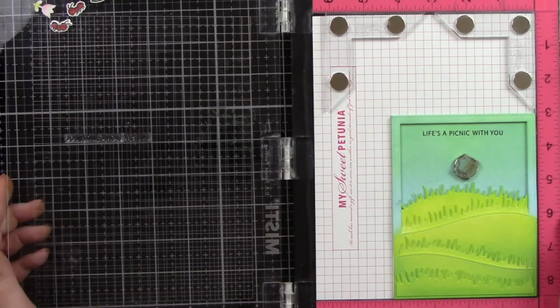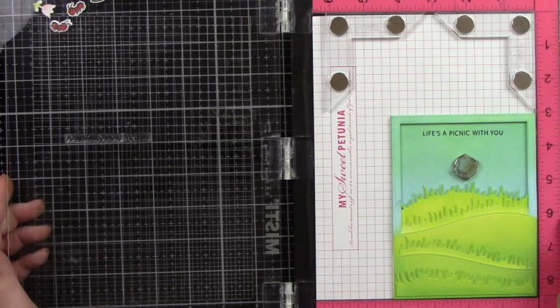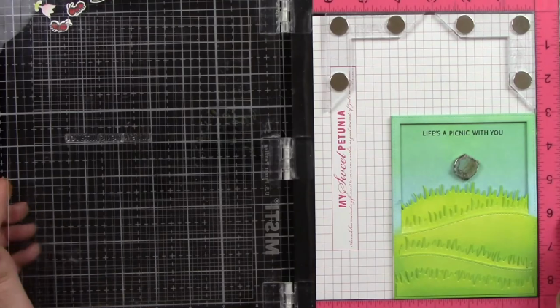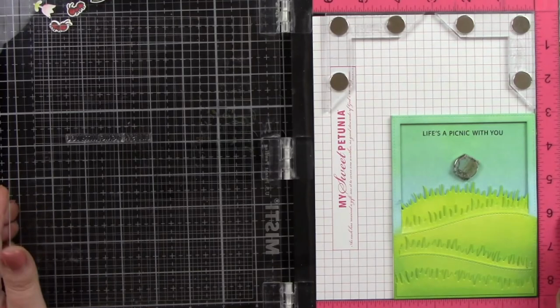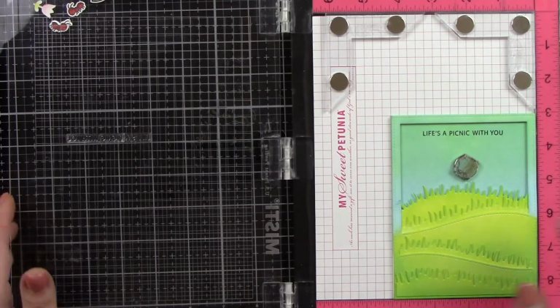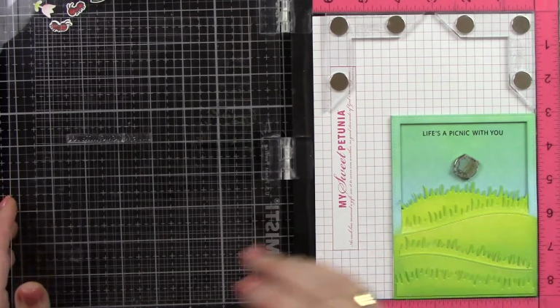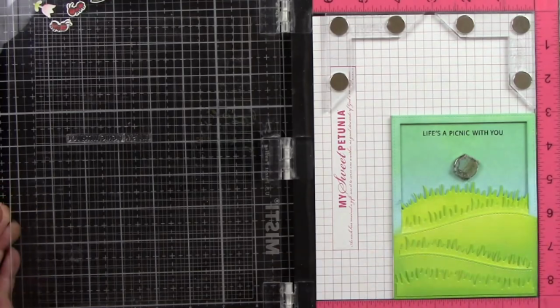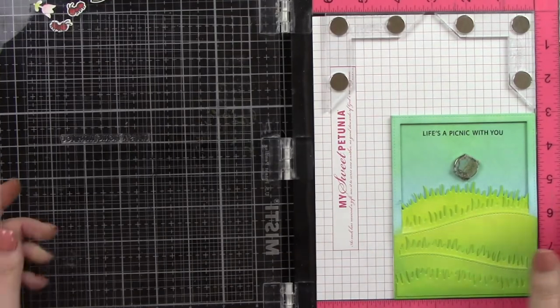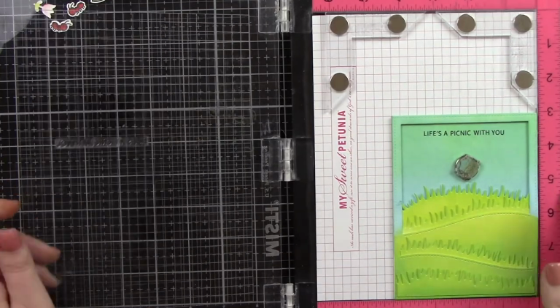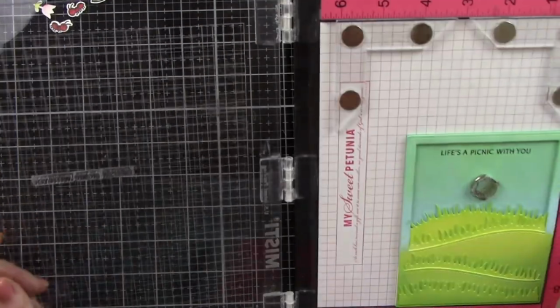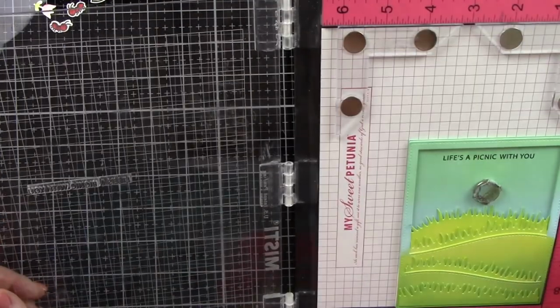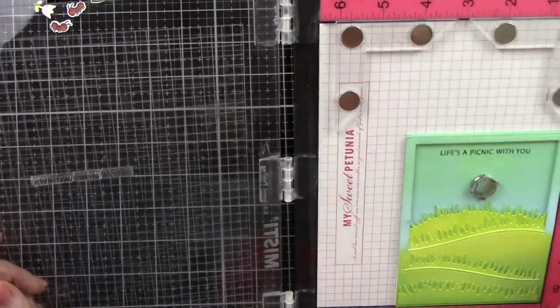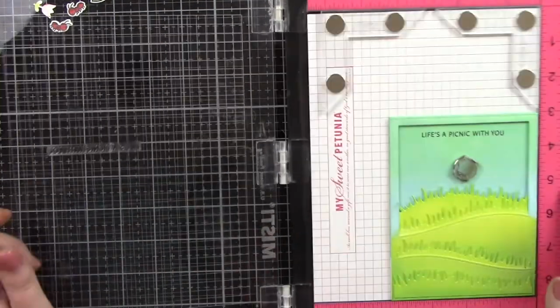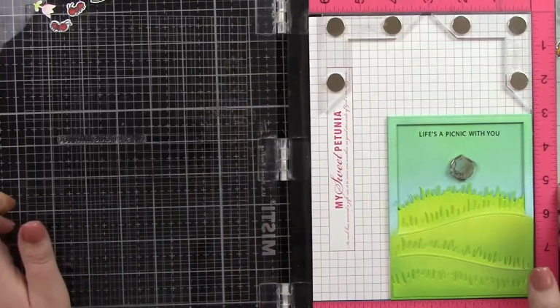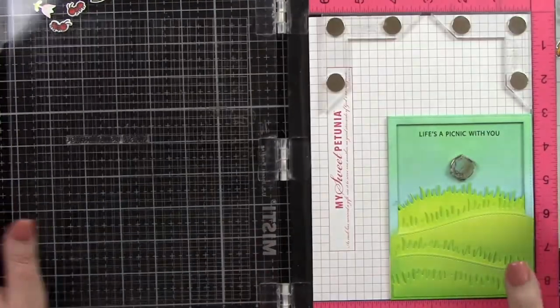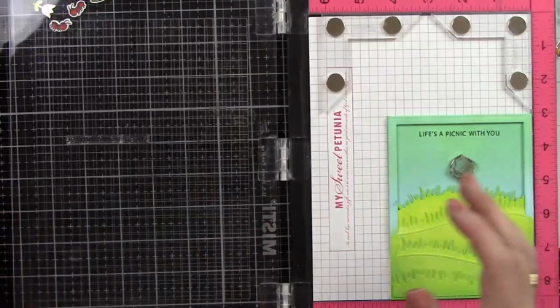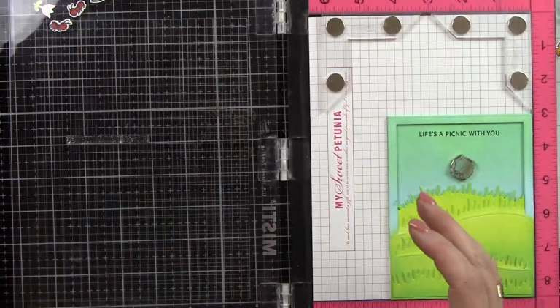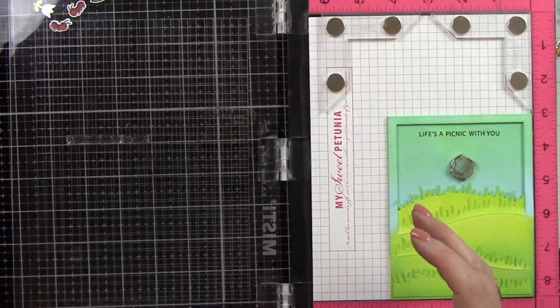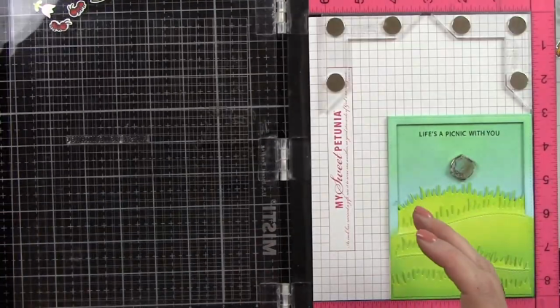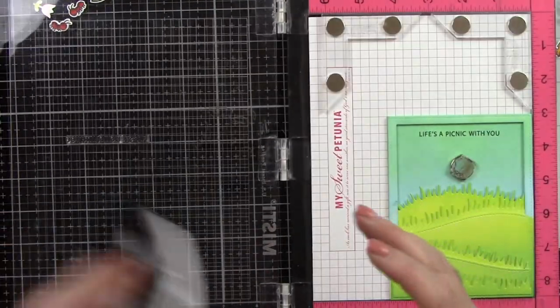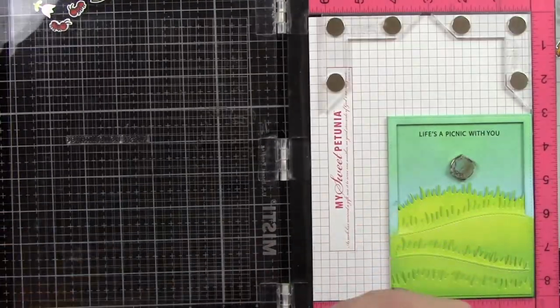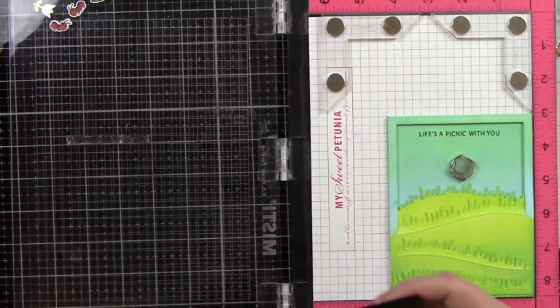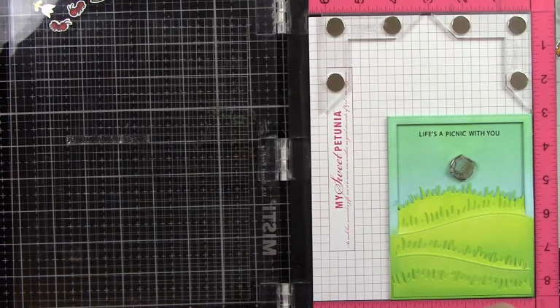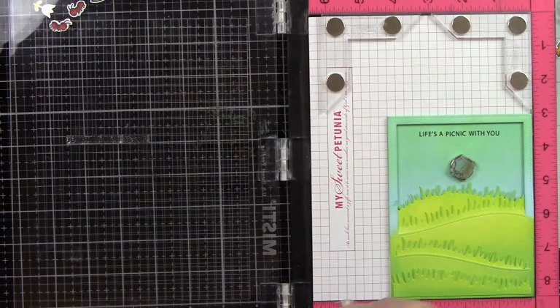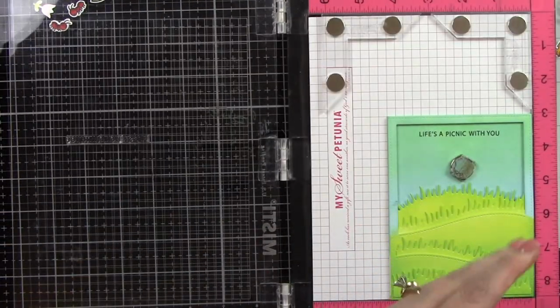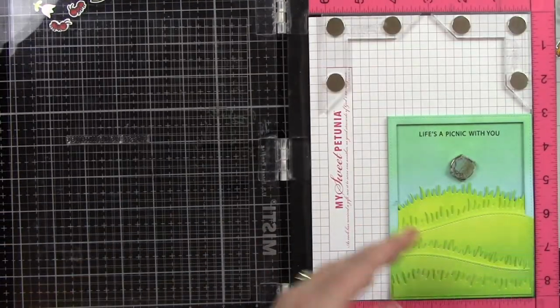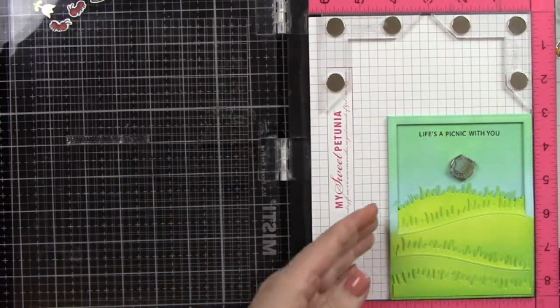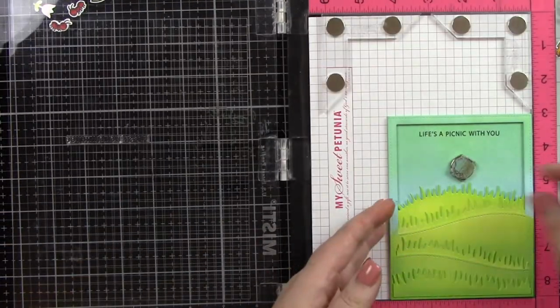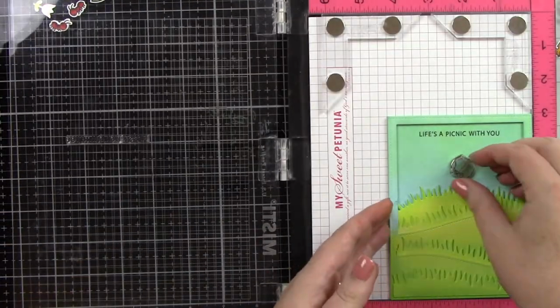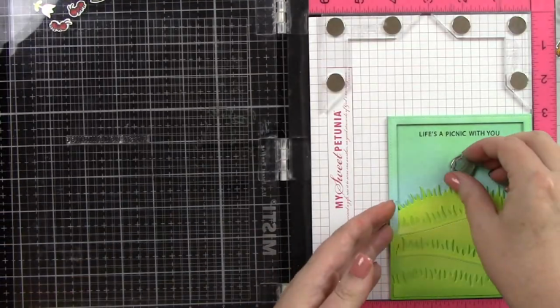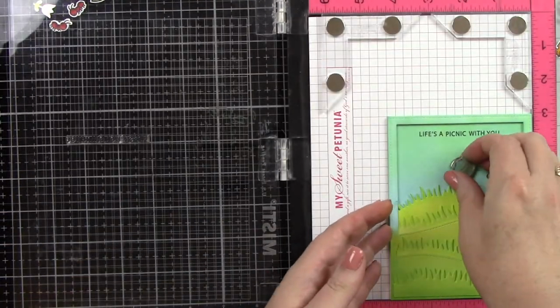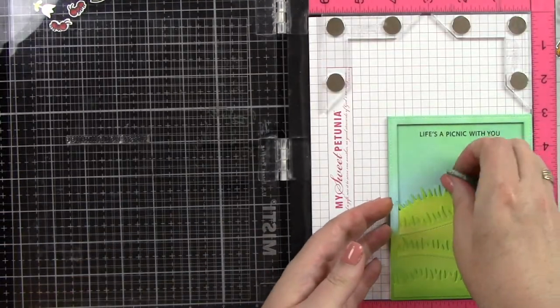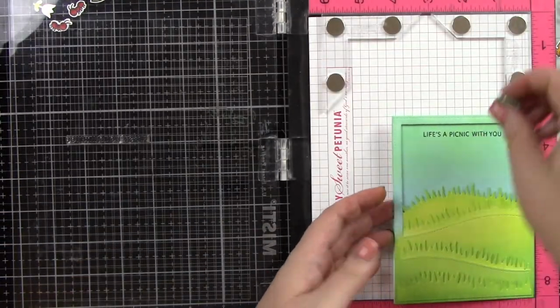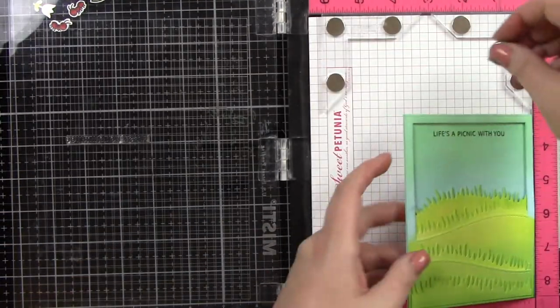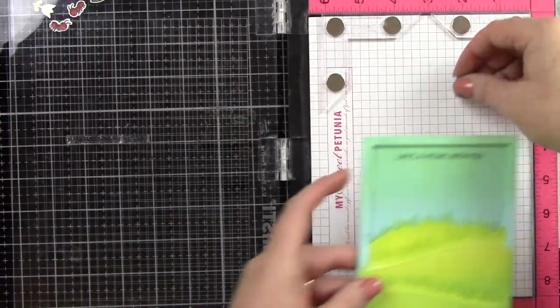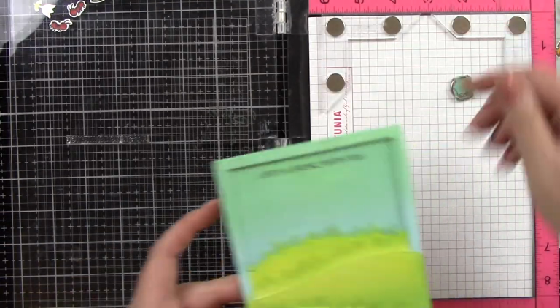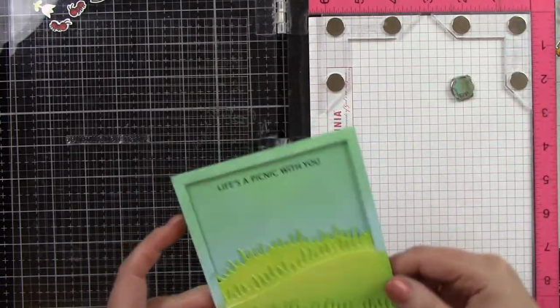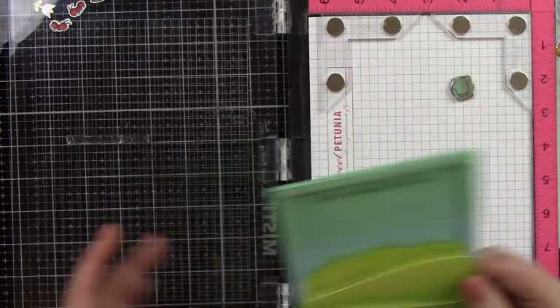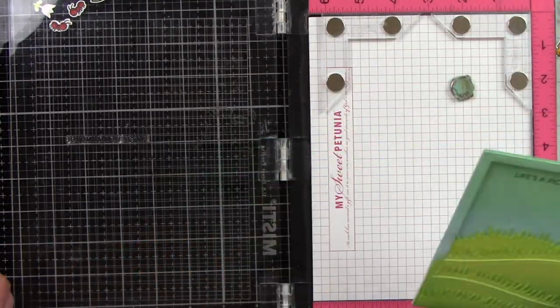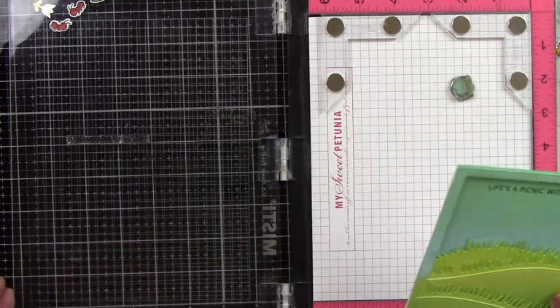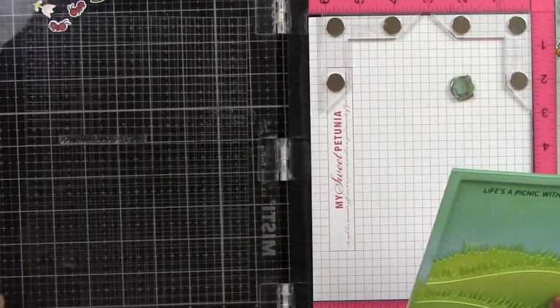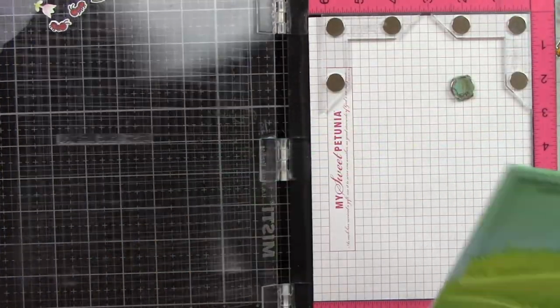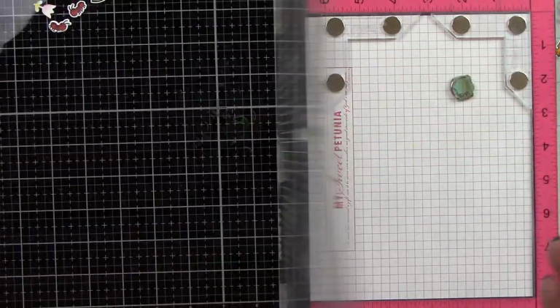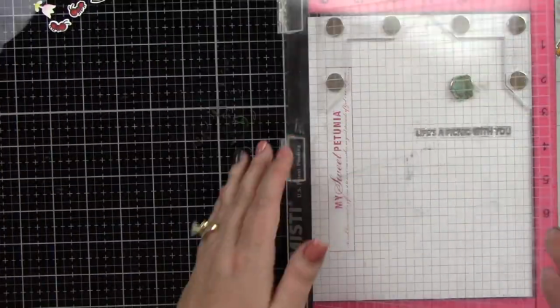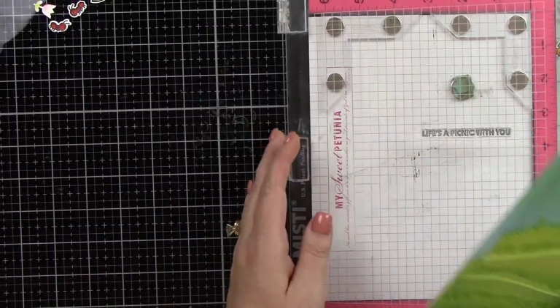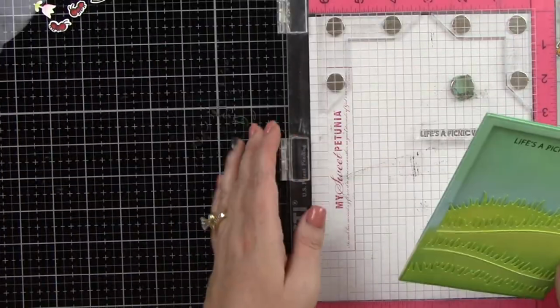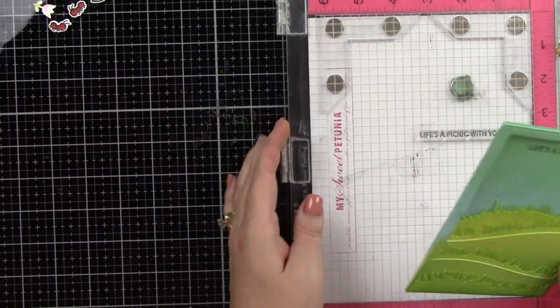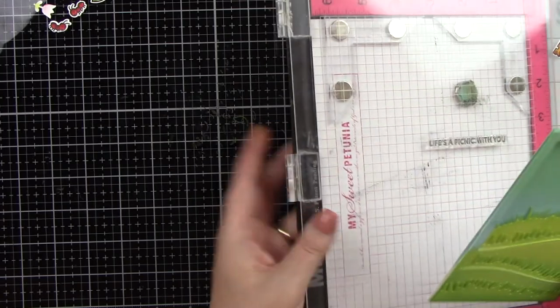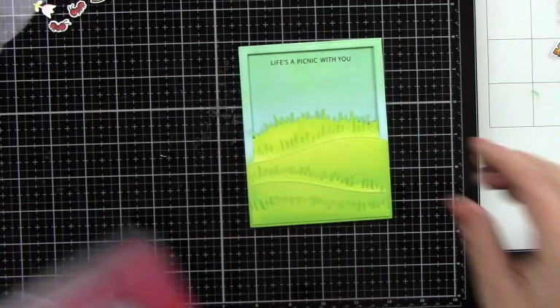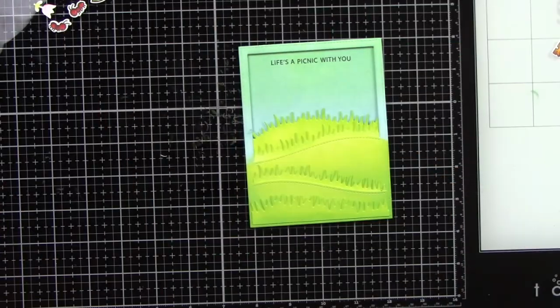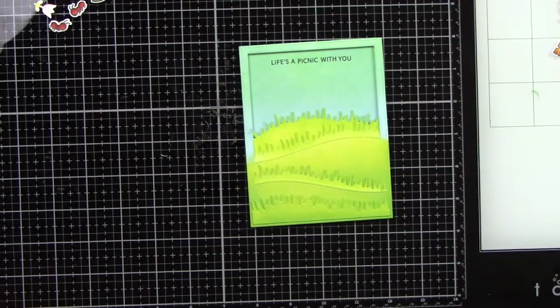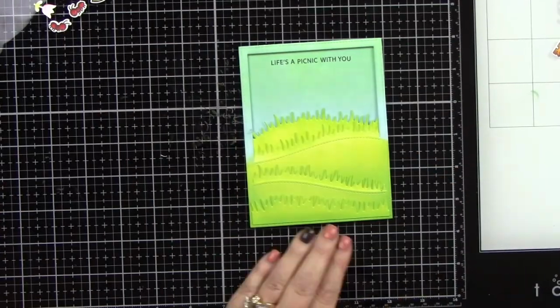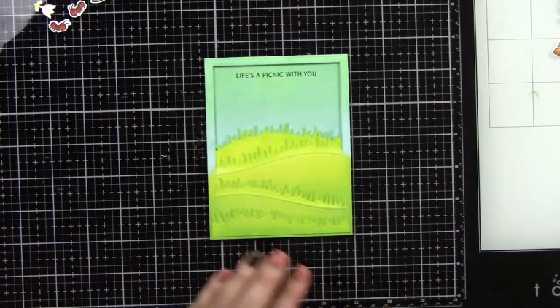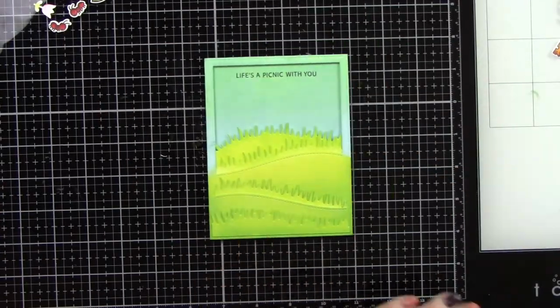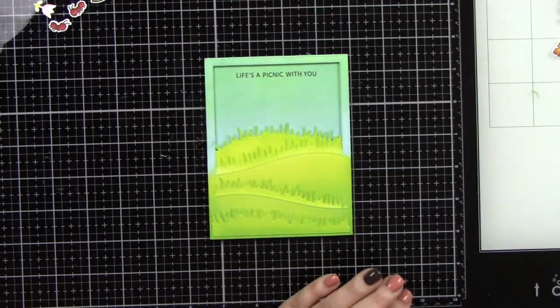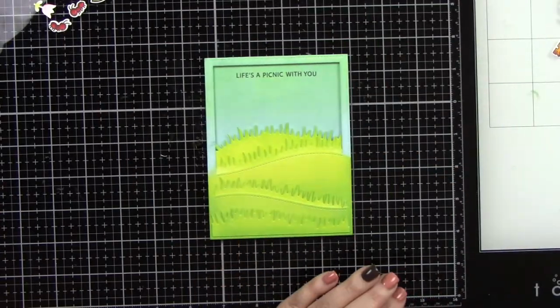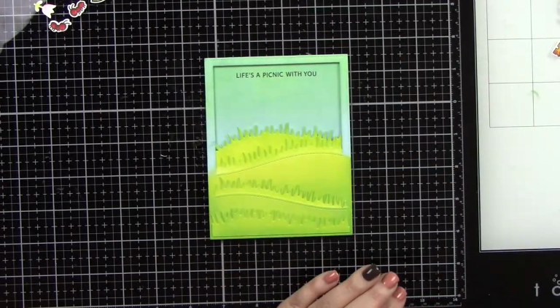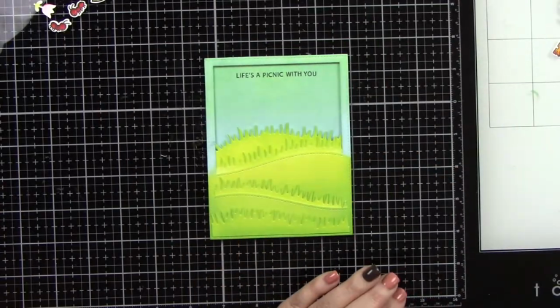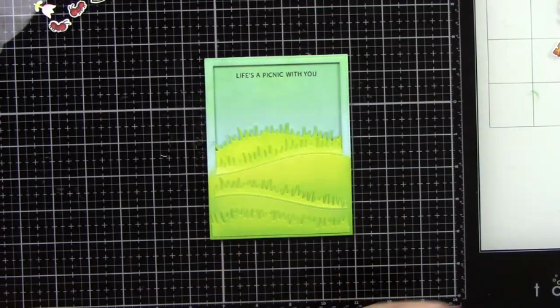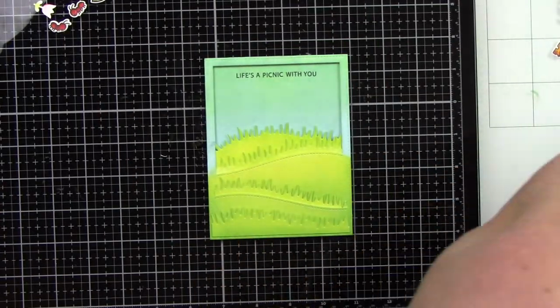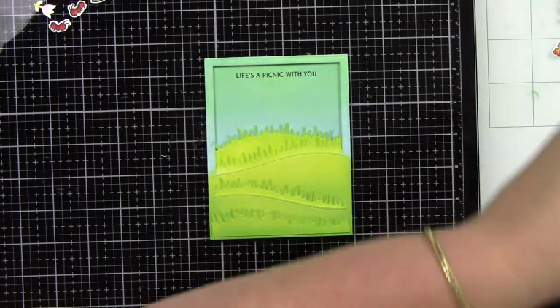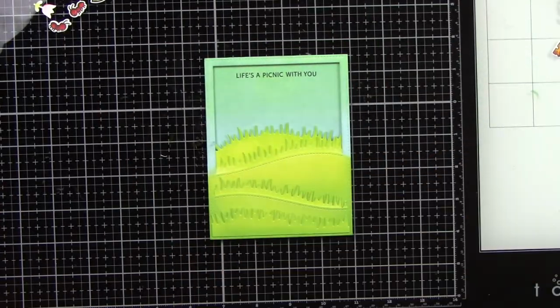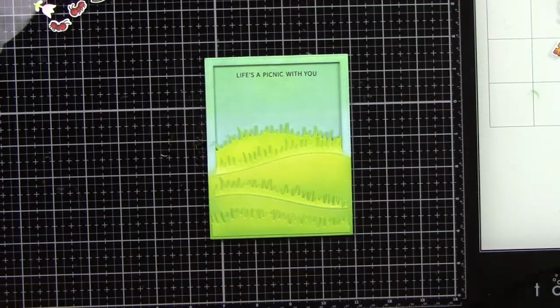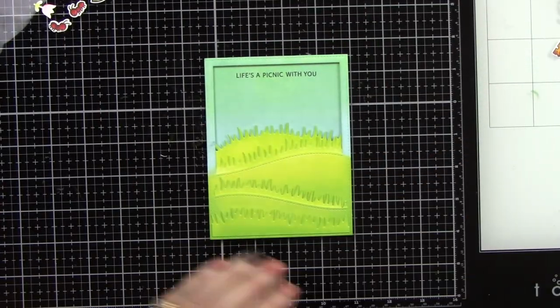I'm adding the 'Life's a Picnic with You' sentiment from the Crazy Antics stamp set, stamped in jet black ink.